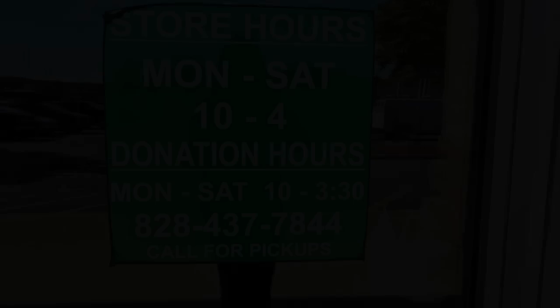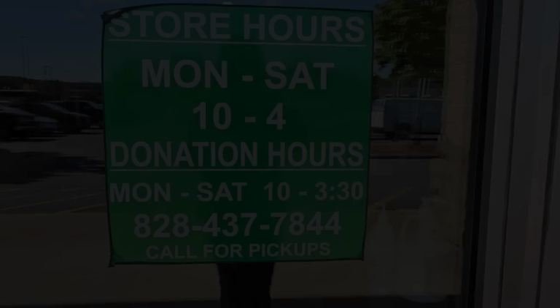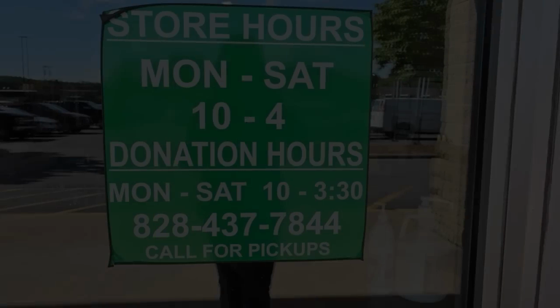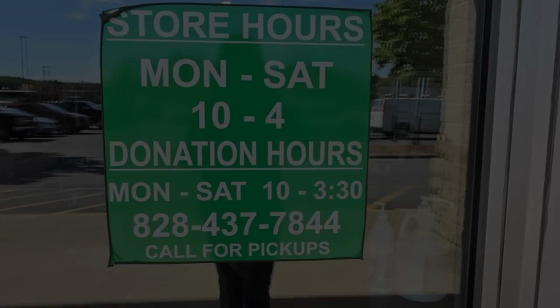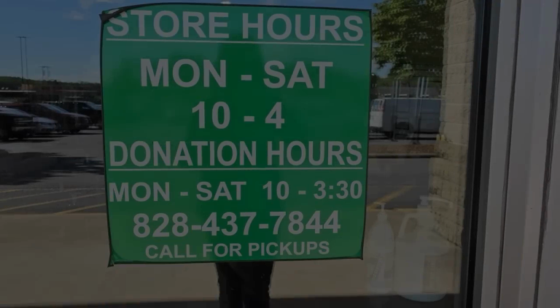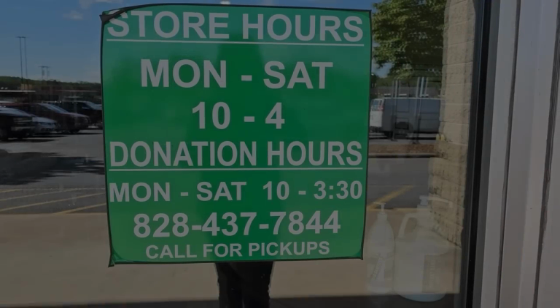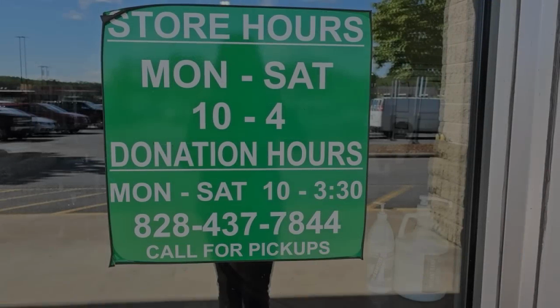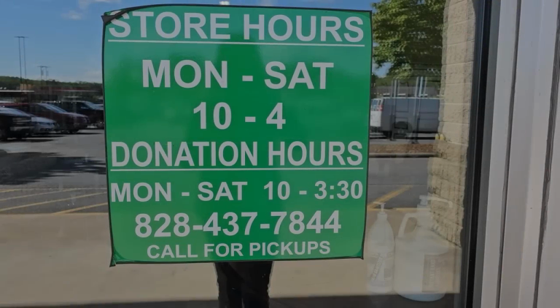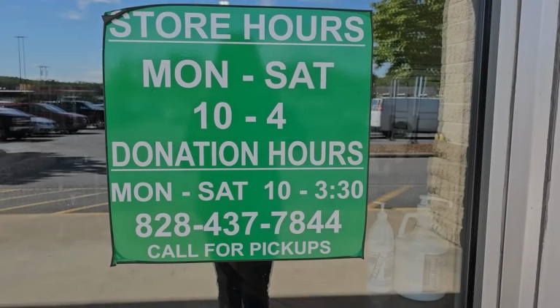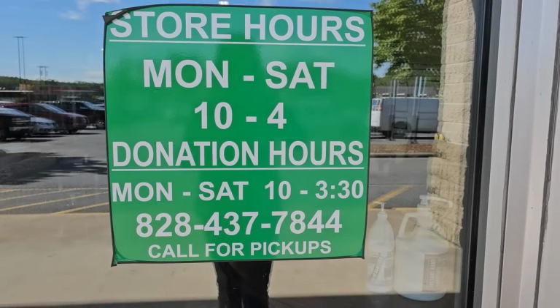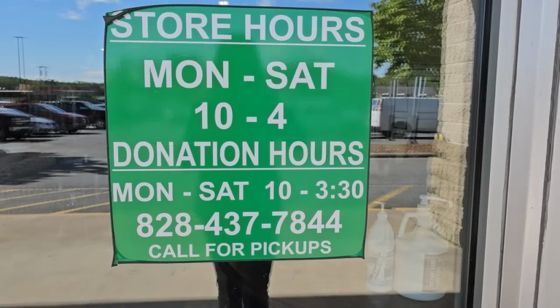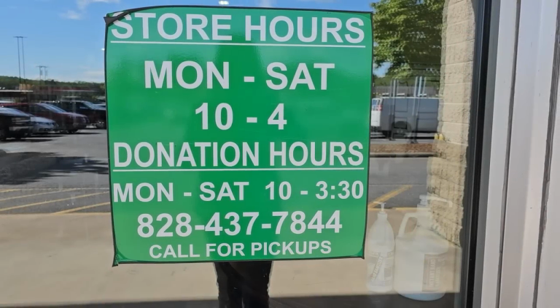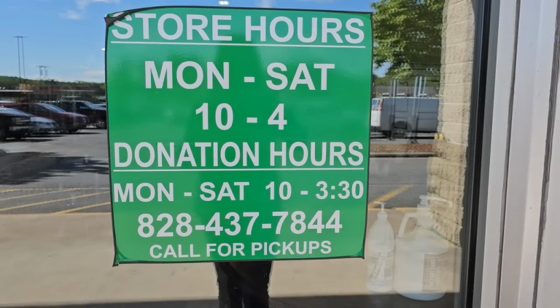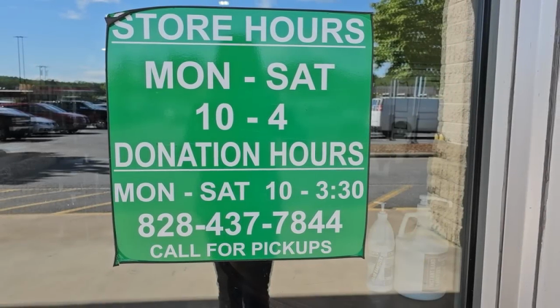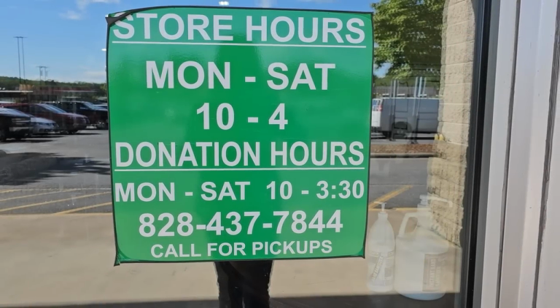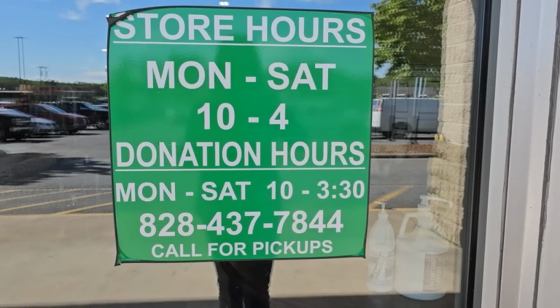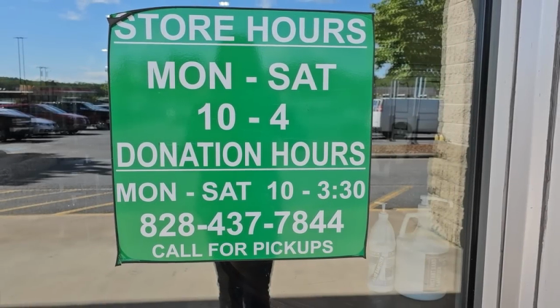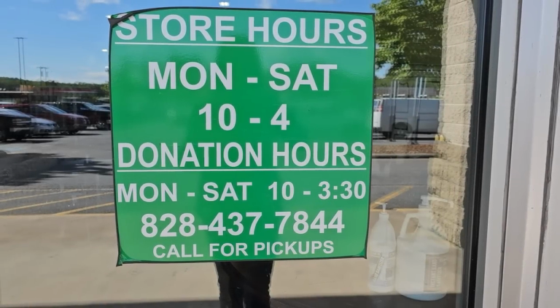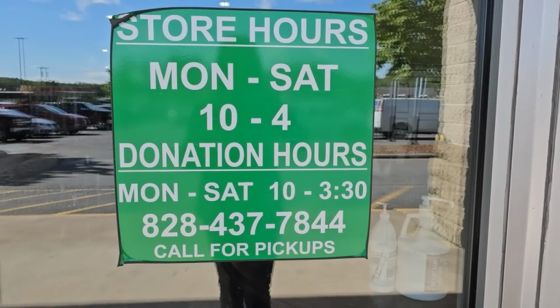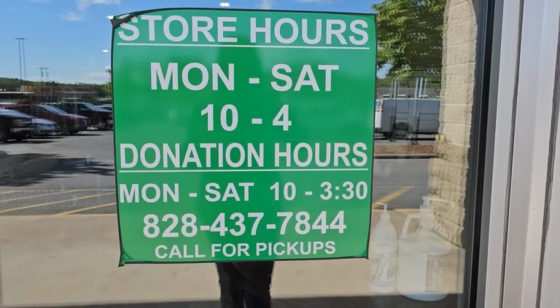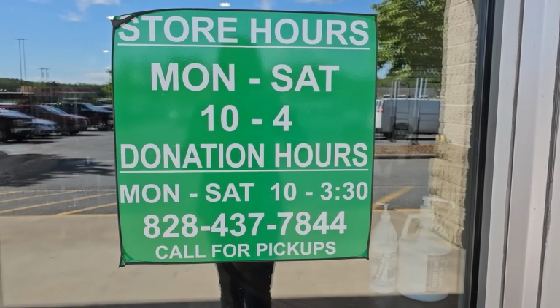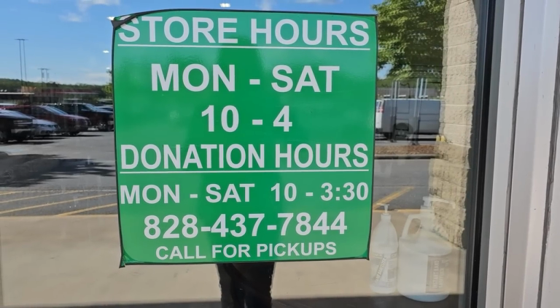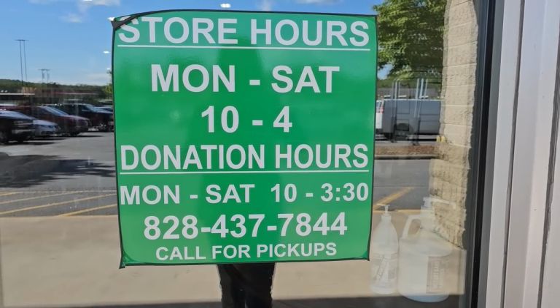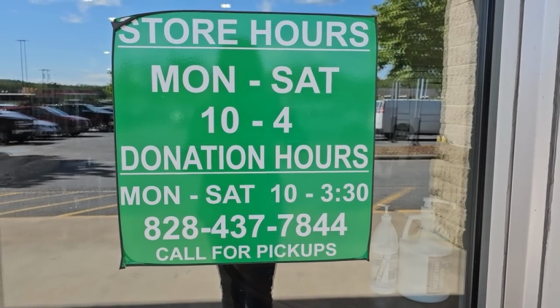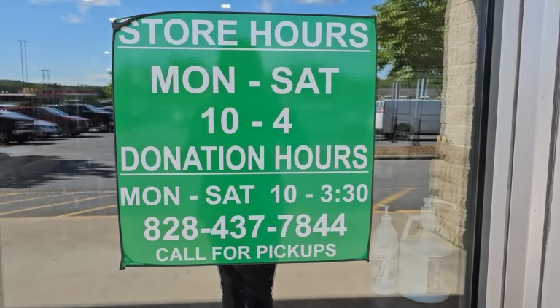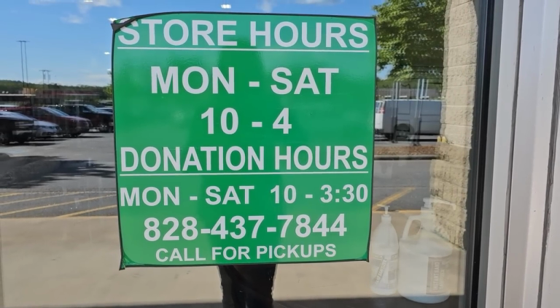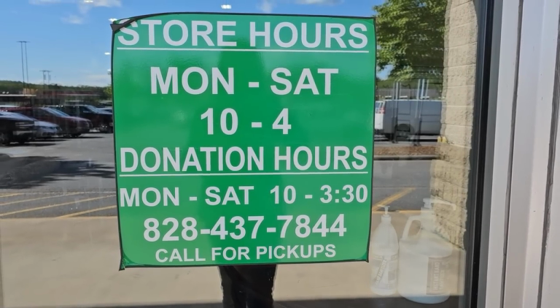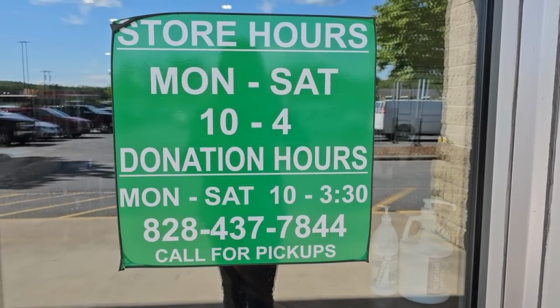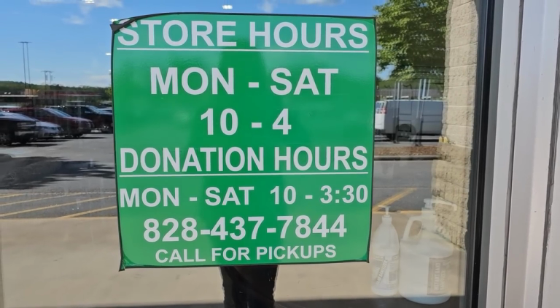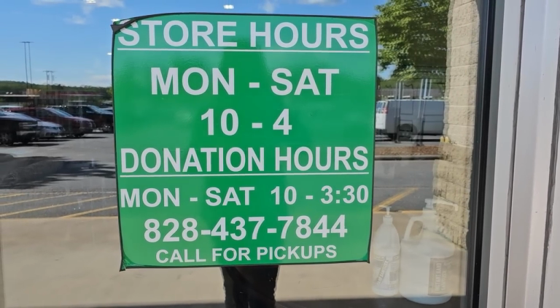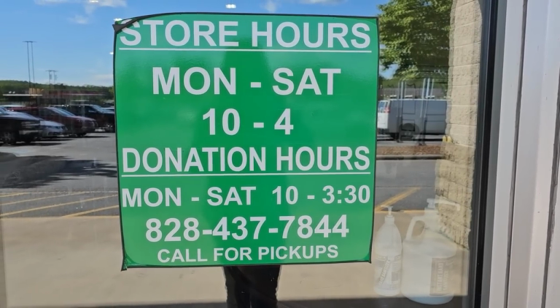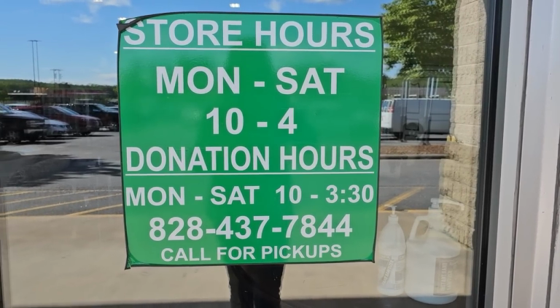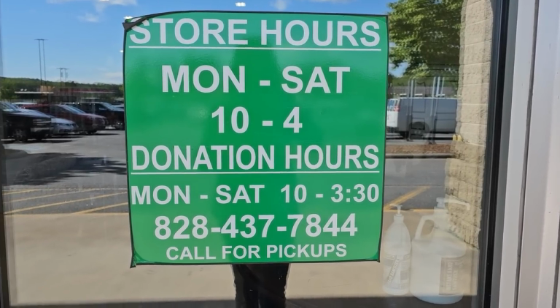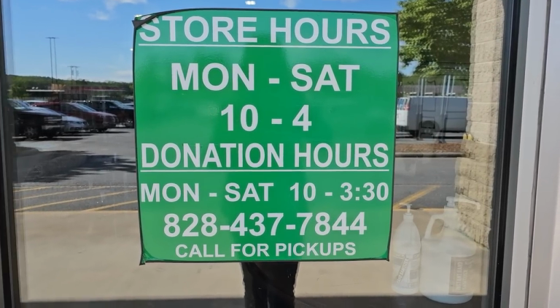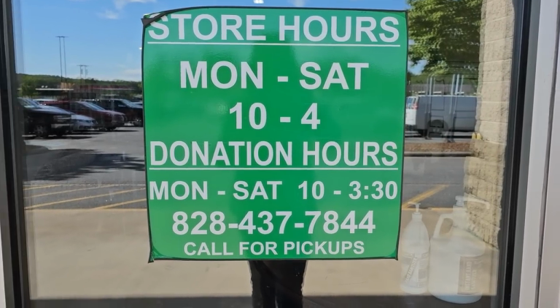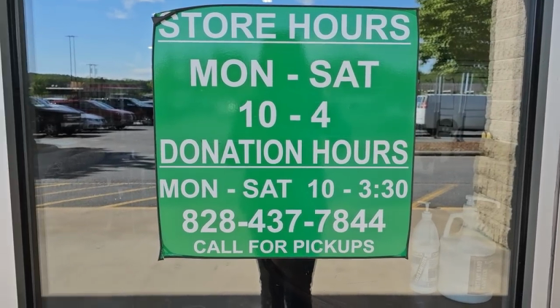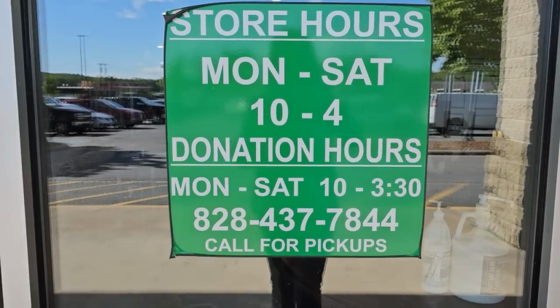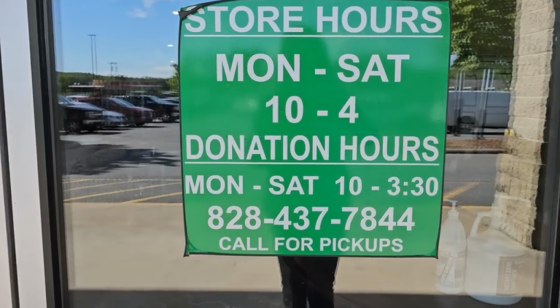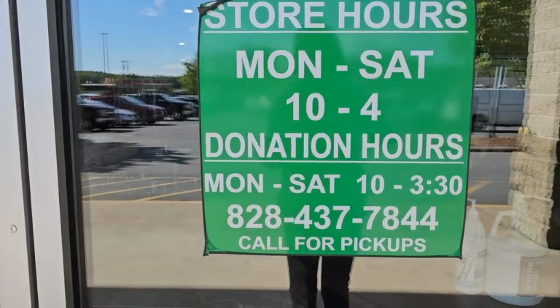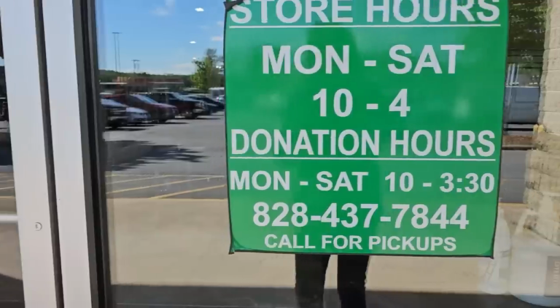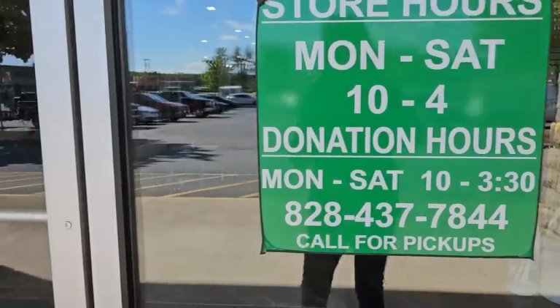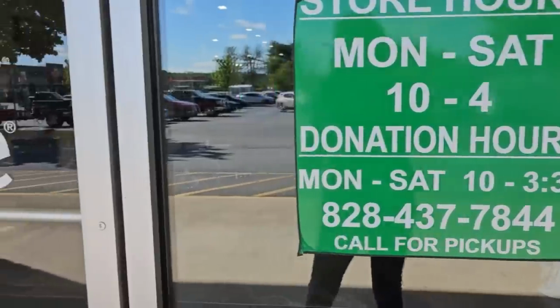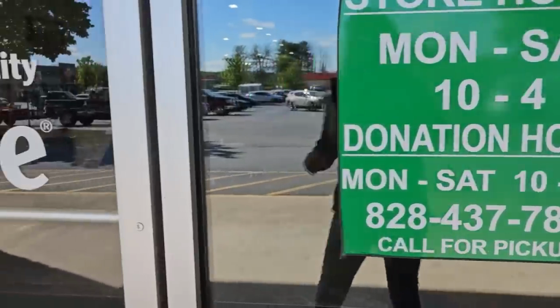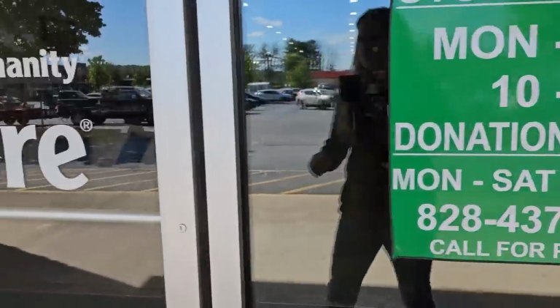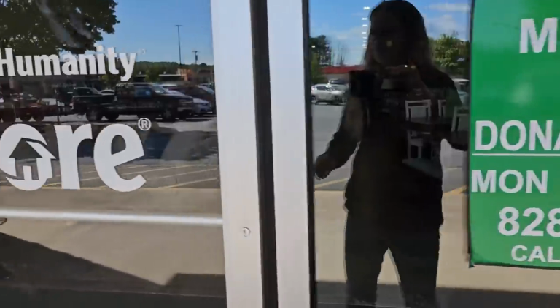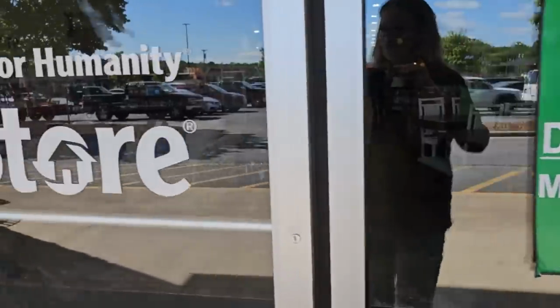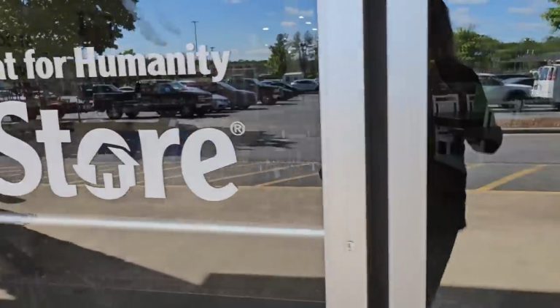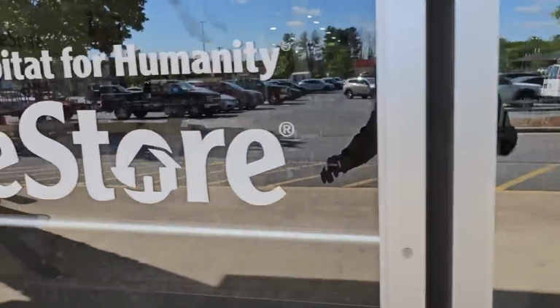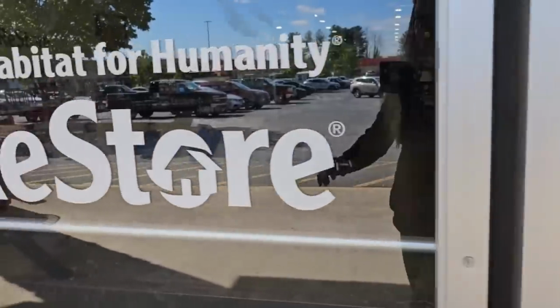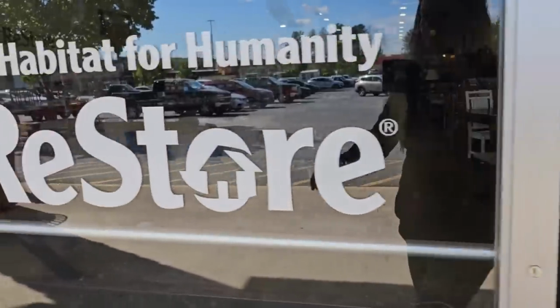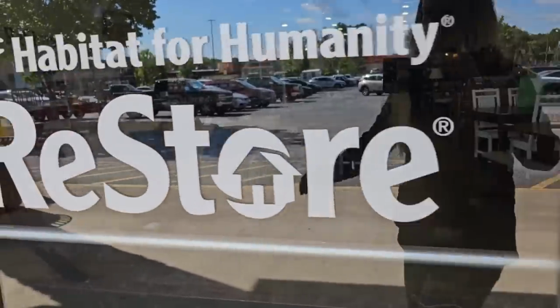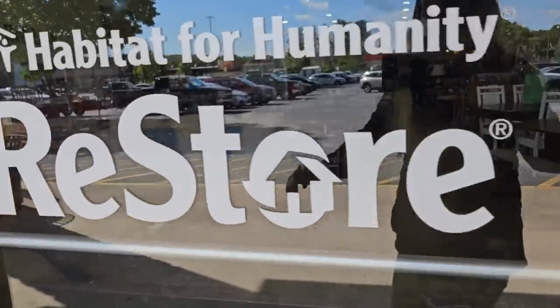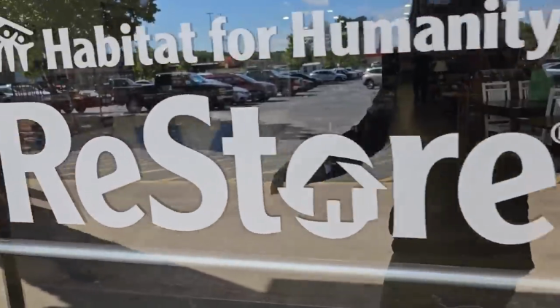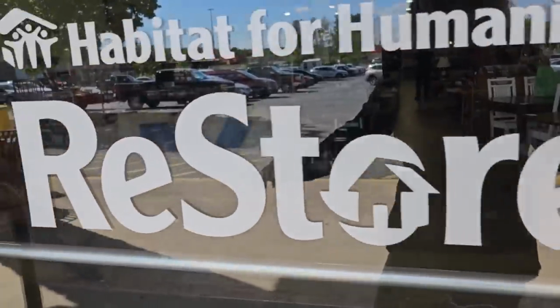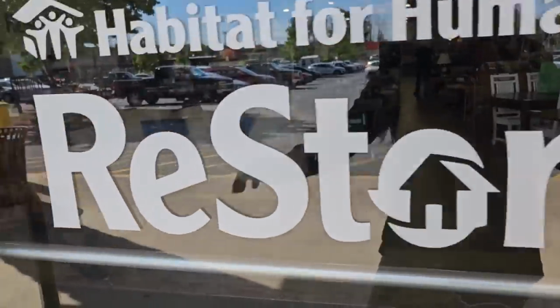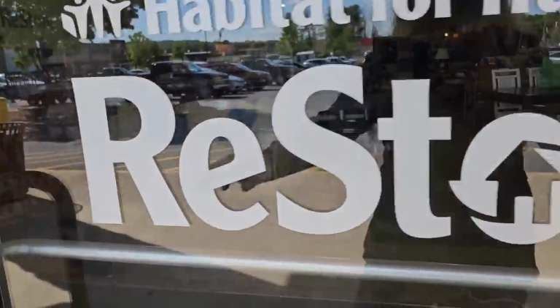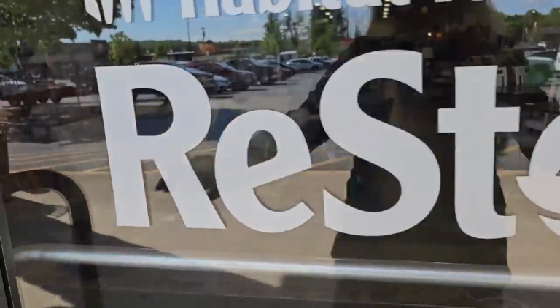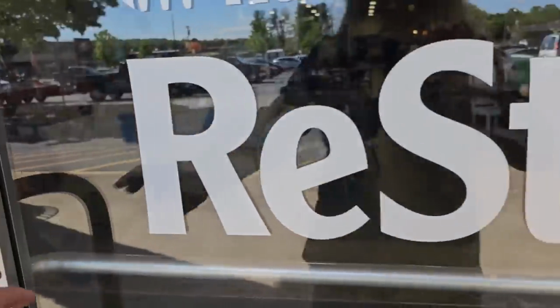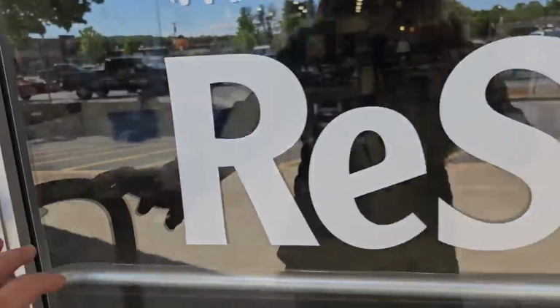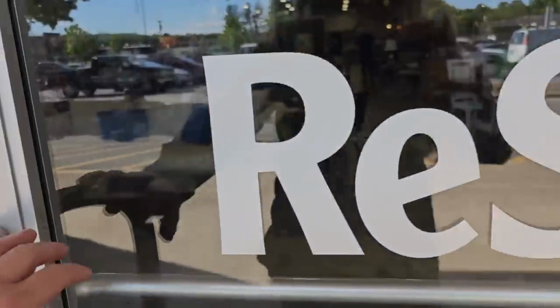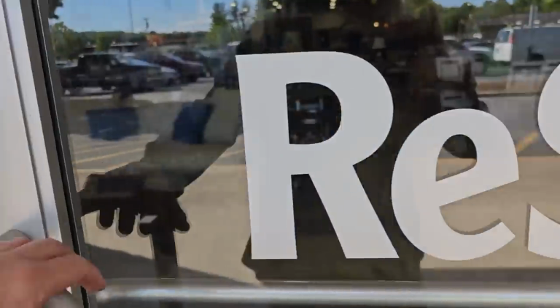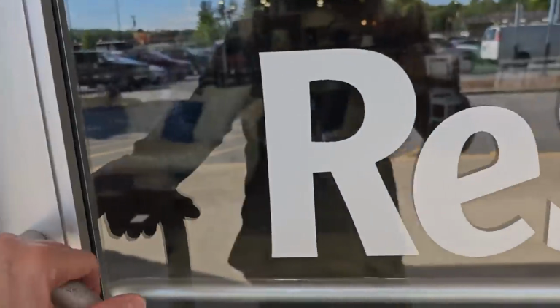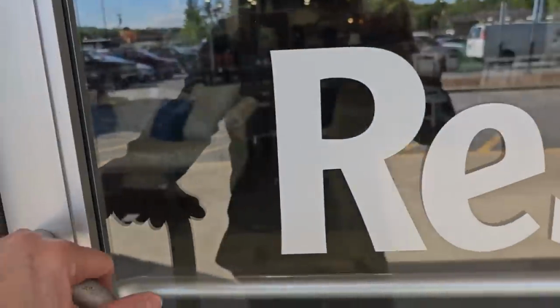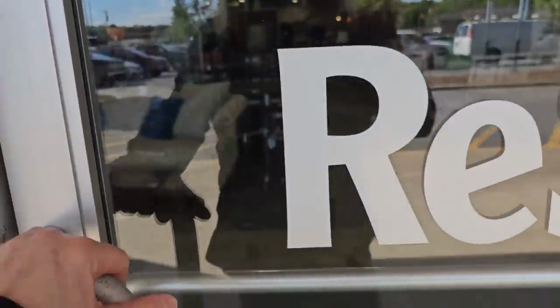Hey everybody, here we are at the Habitat ReStore. This ReStore's hours are Monday through Saturday 10 to 4, and you know by now I'm going to link the address below.